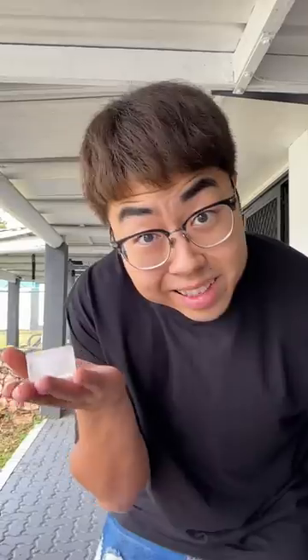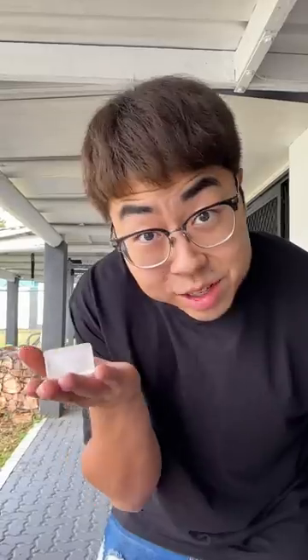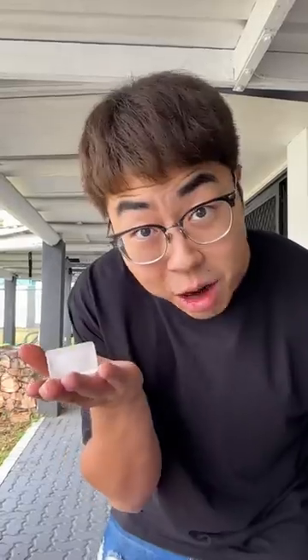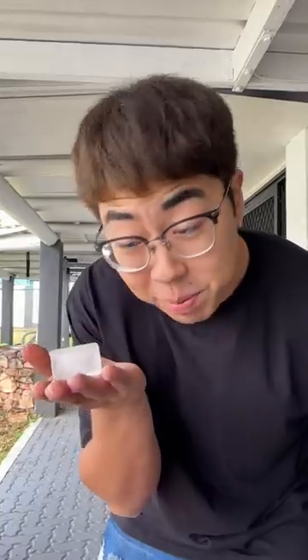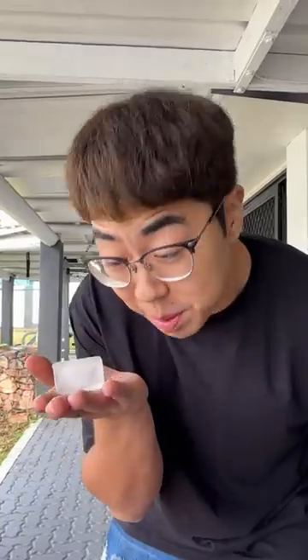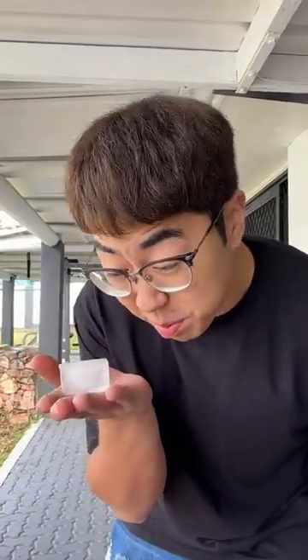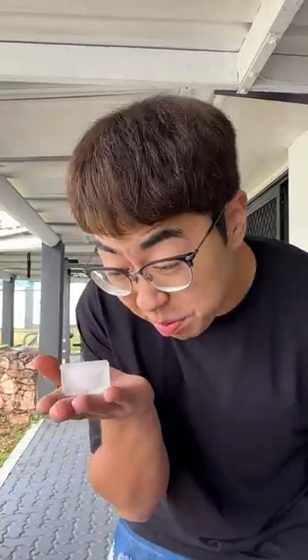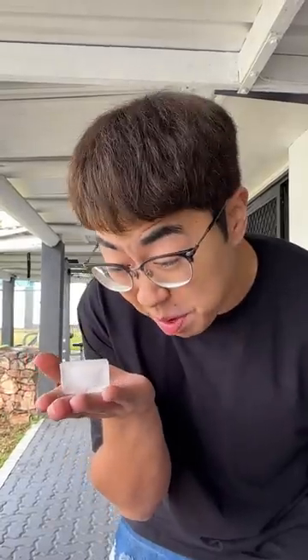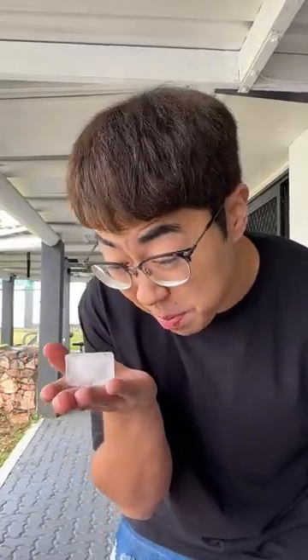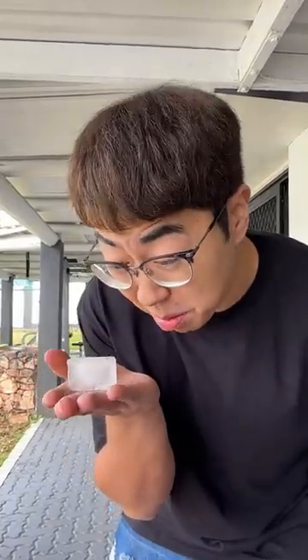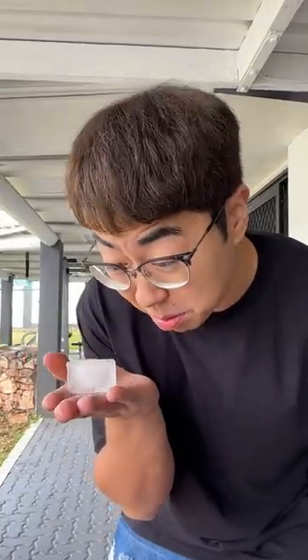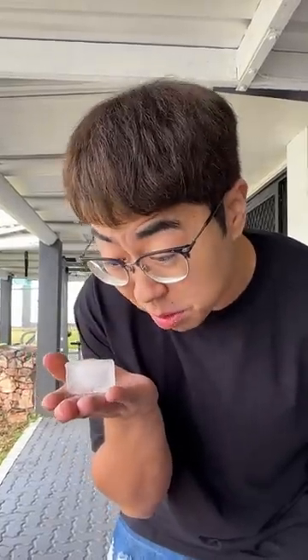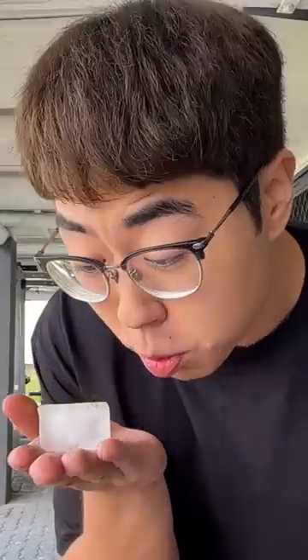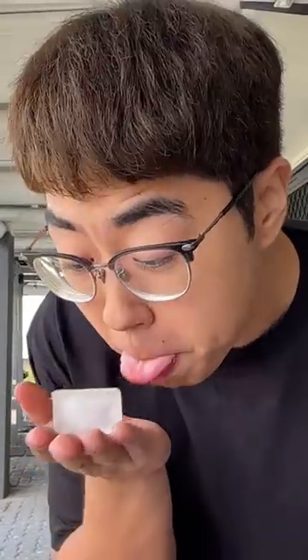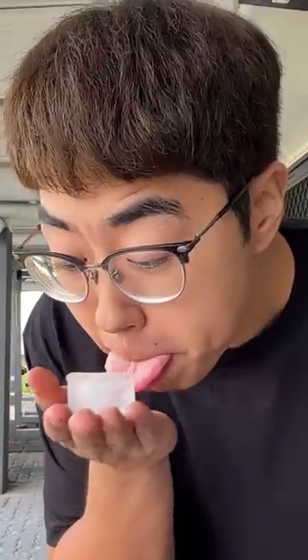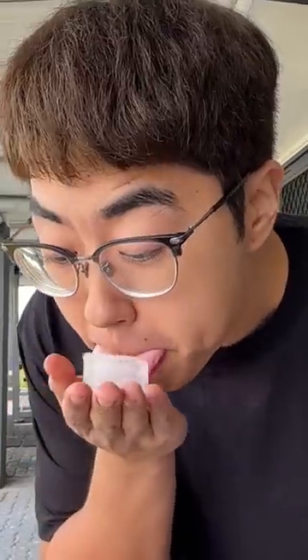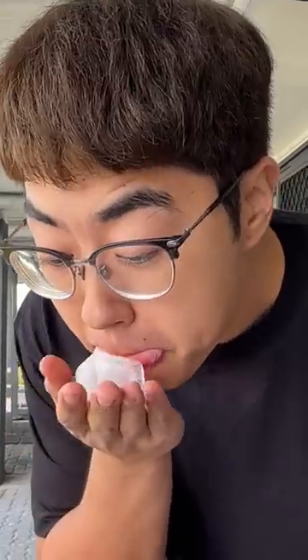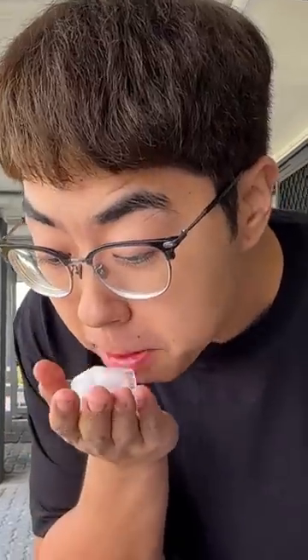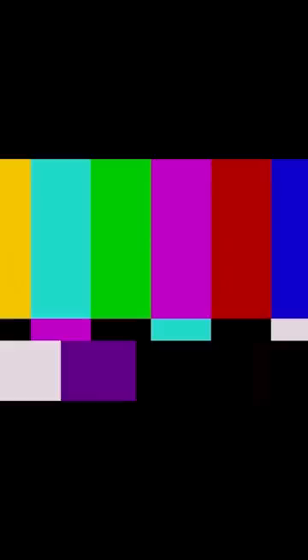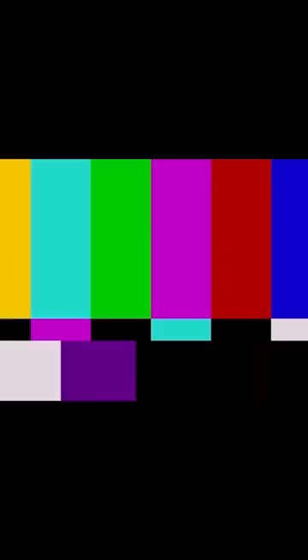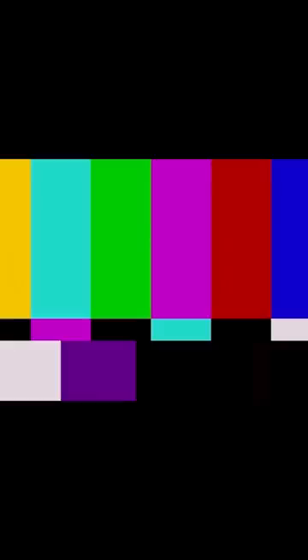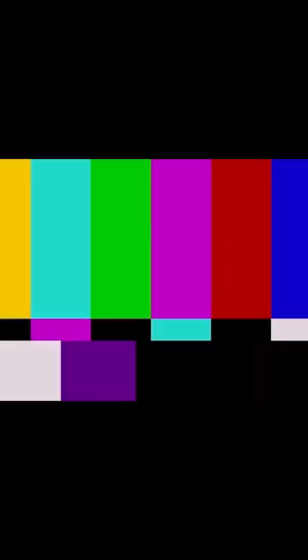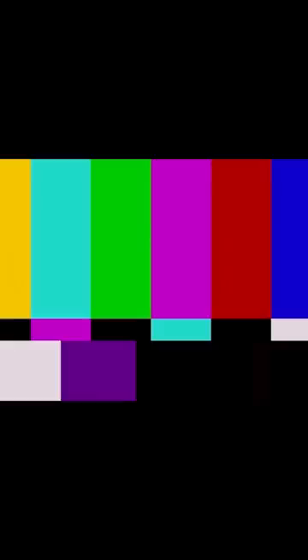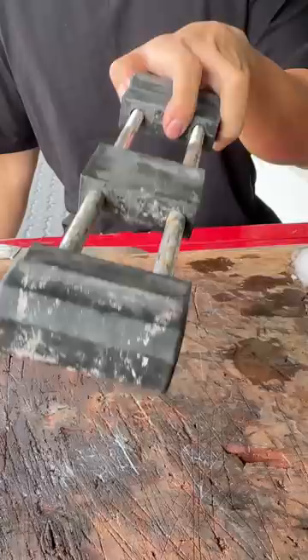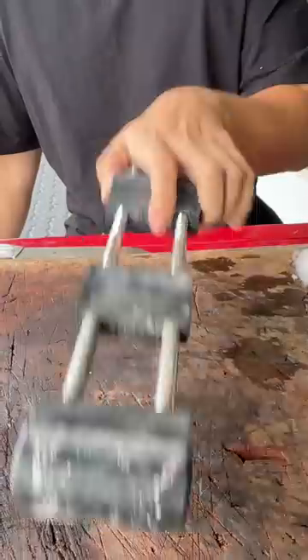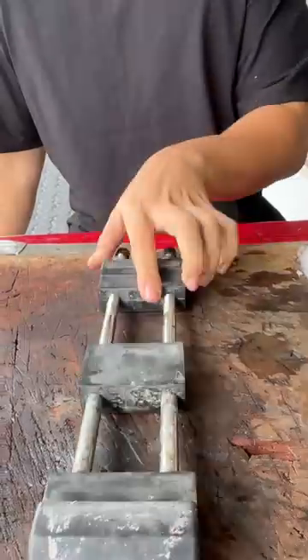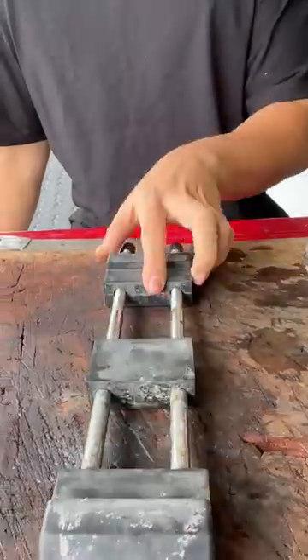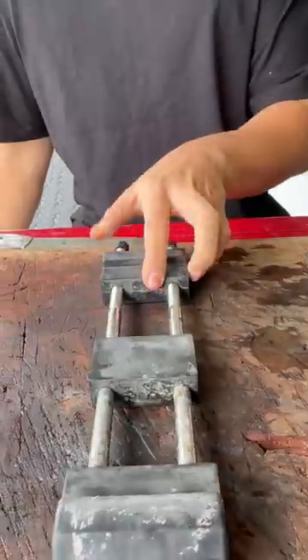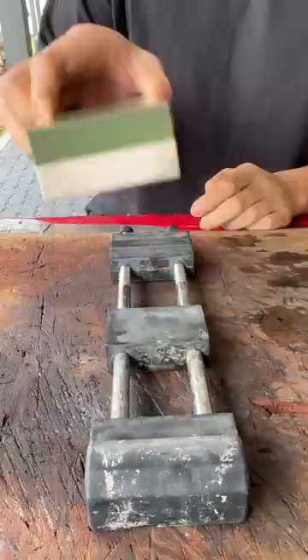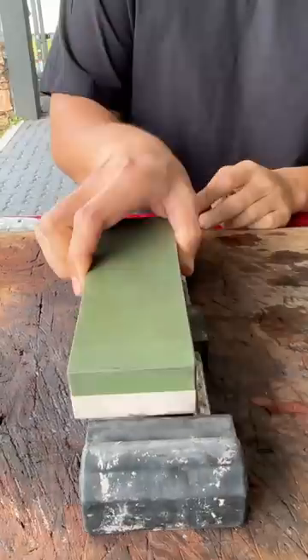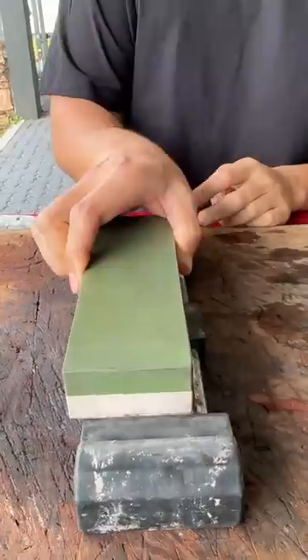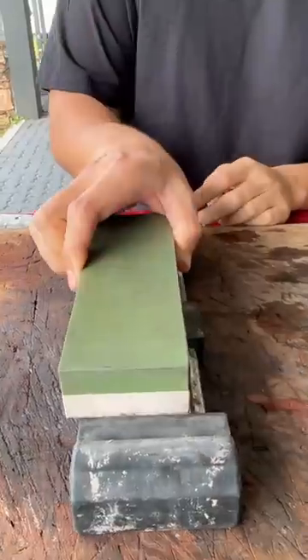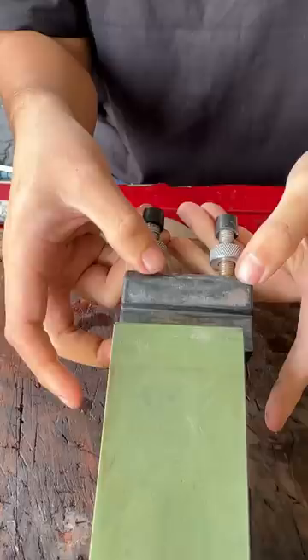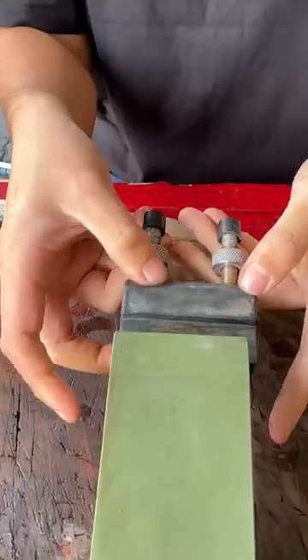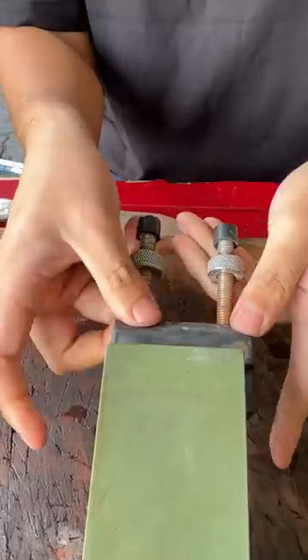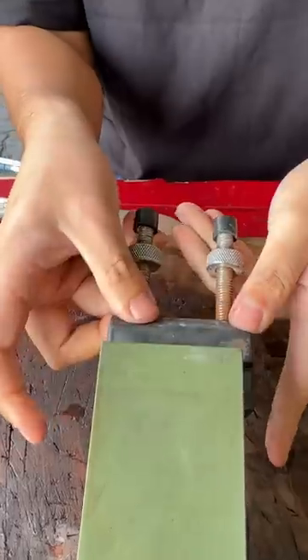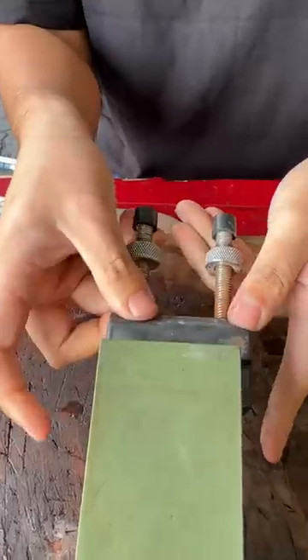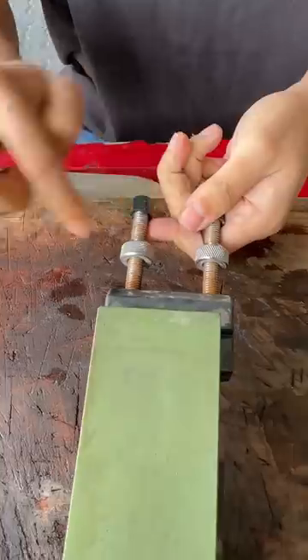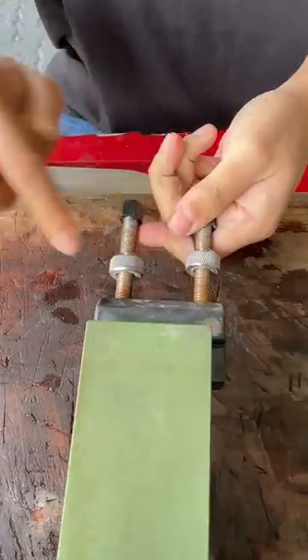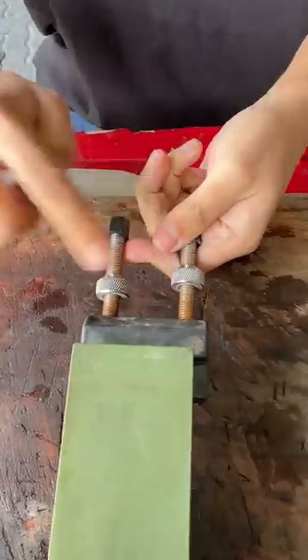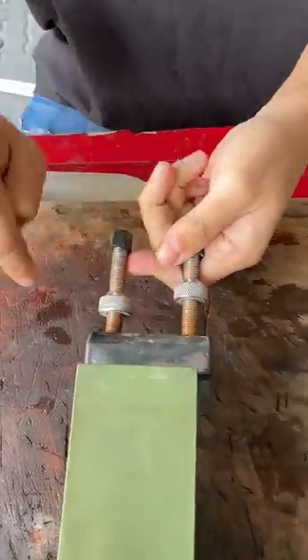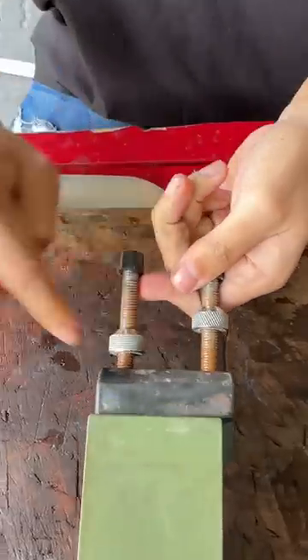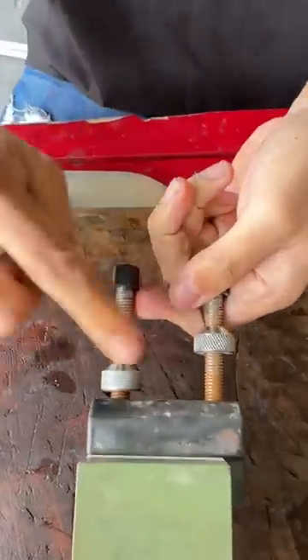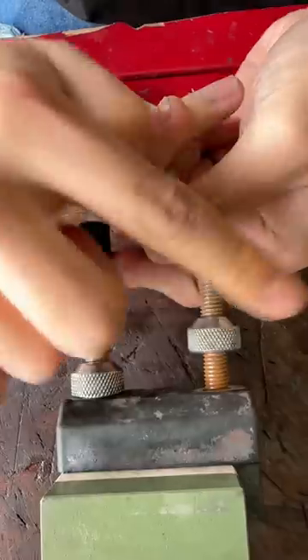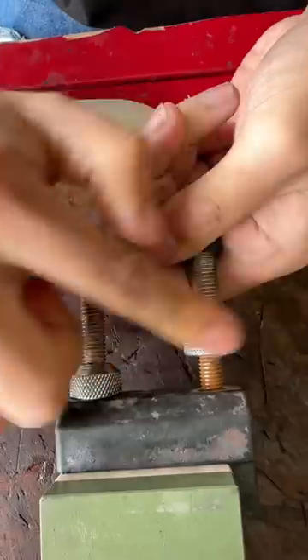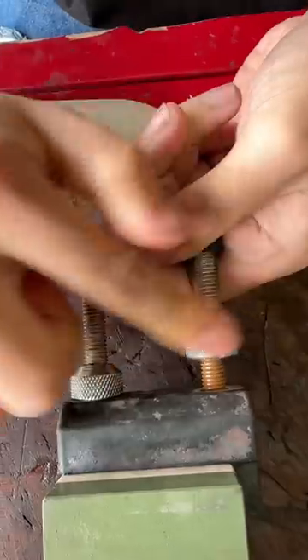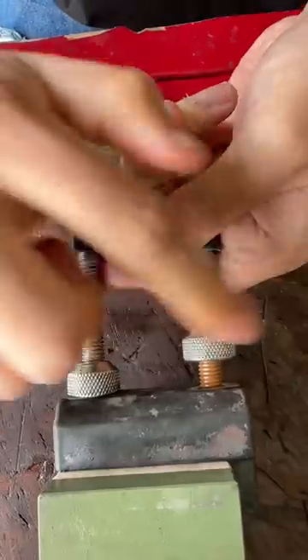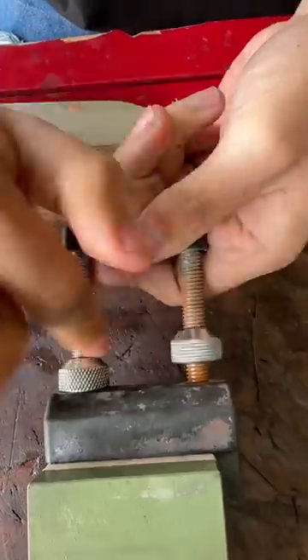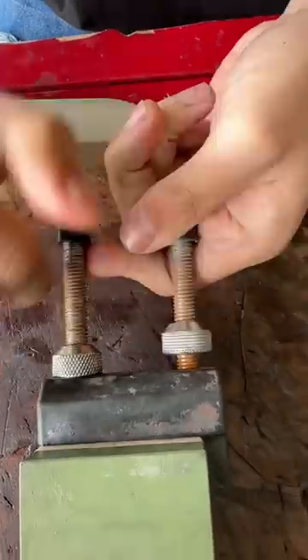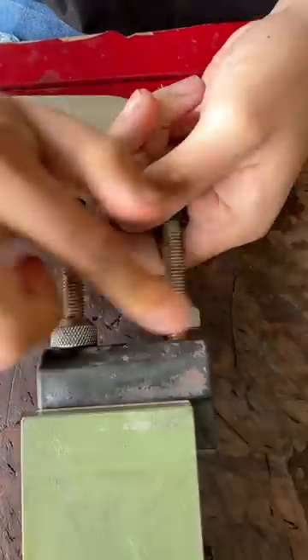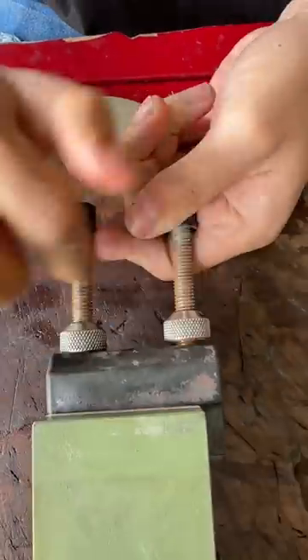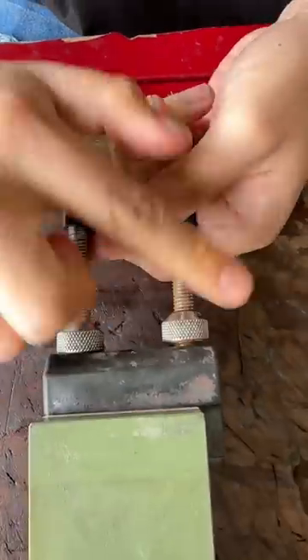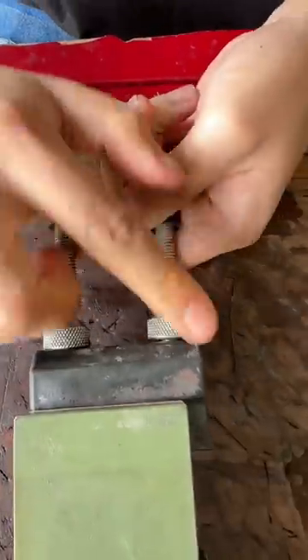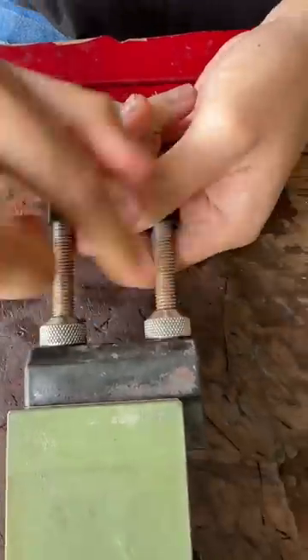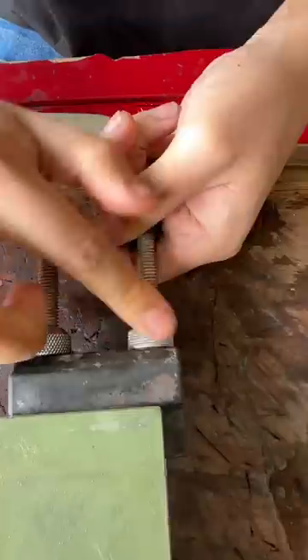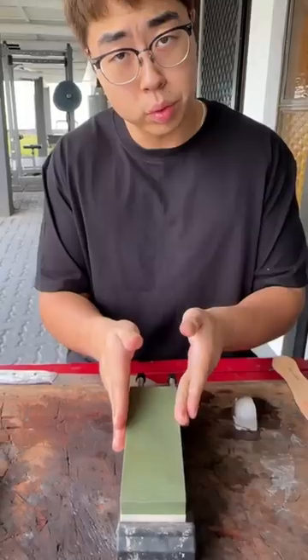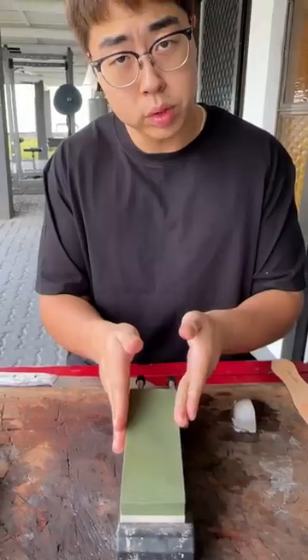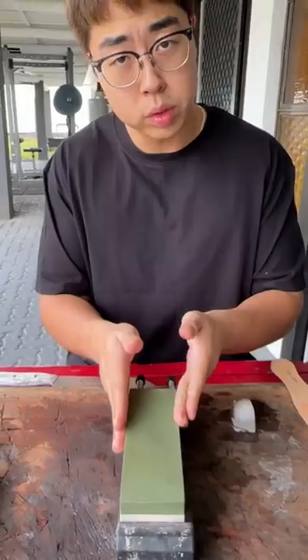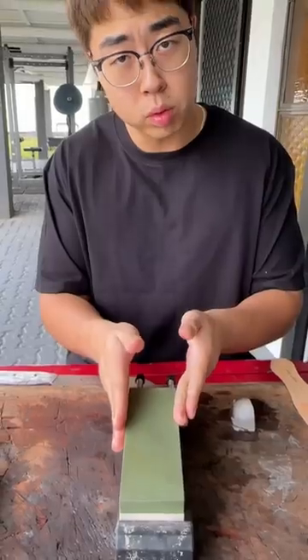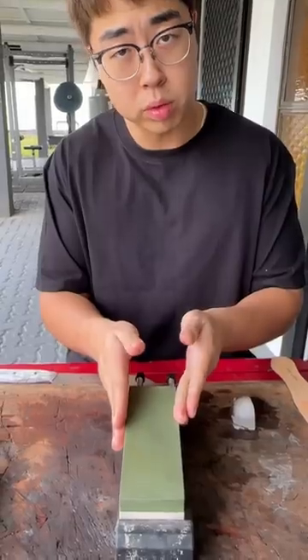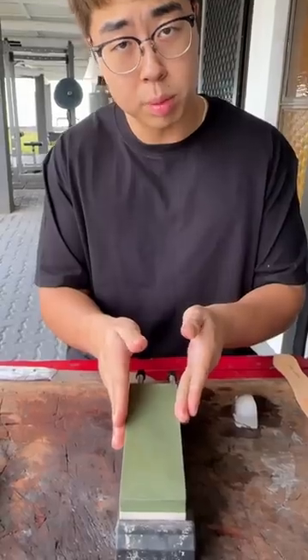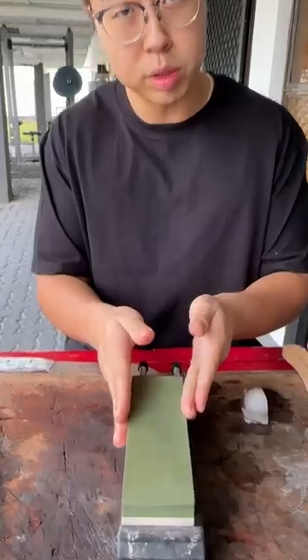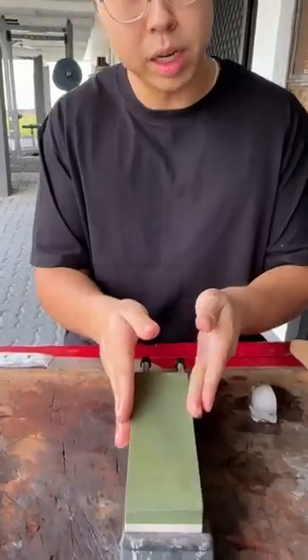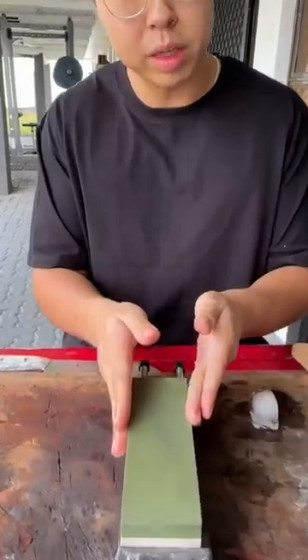Let's sharpen it before it melts. Rui stone, double-sided.